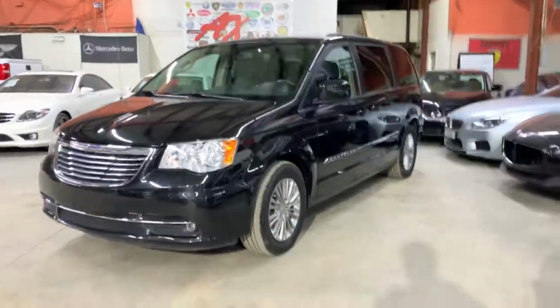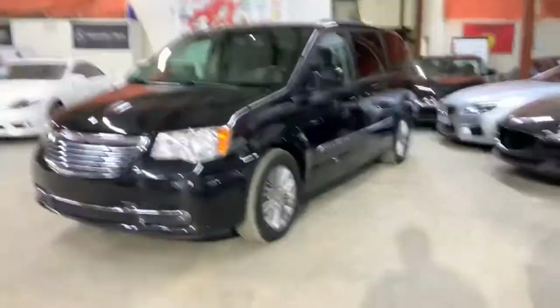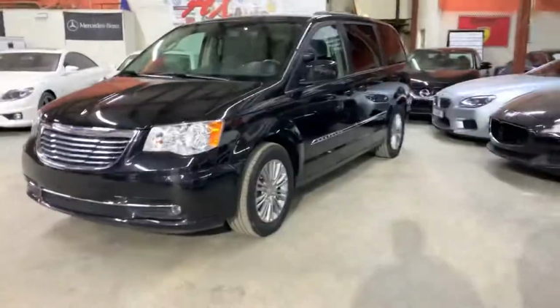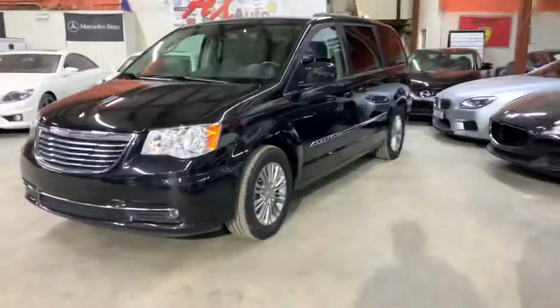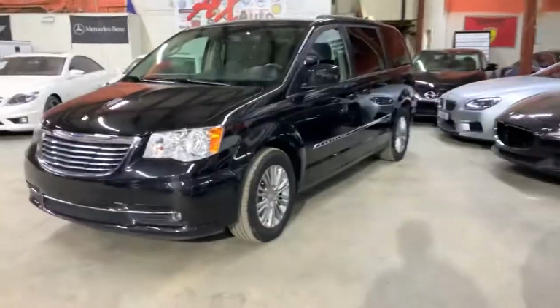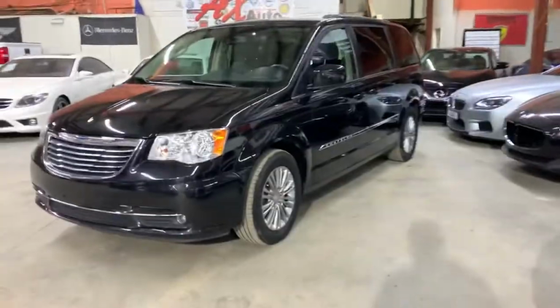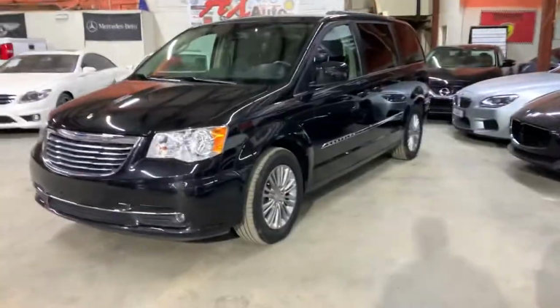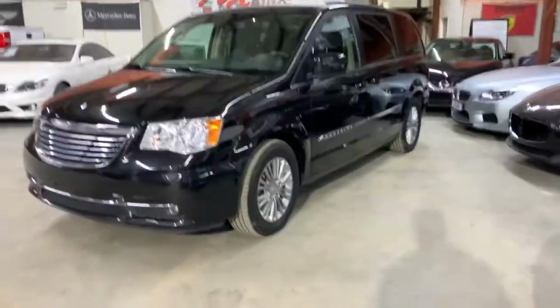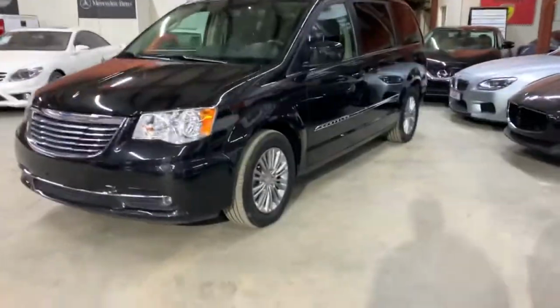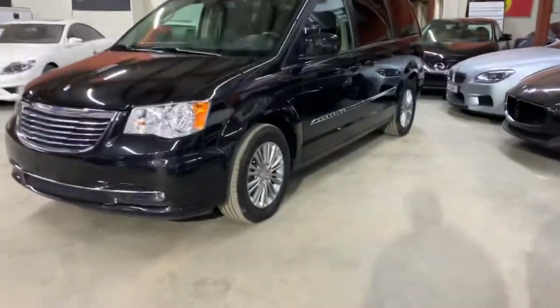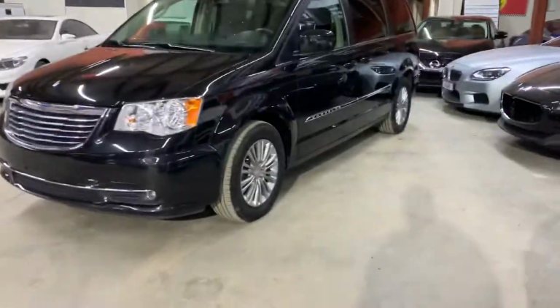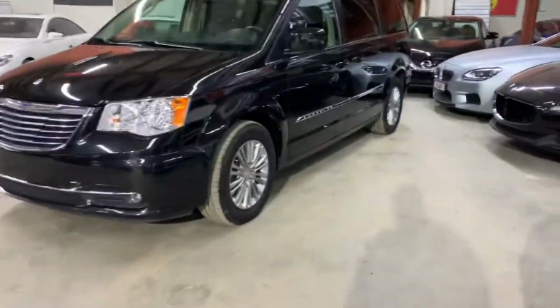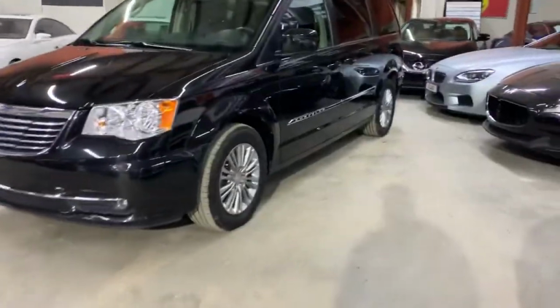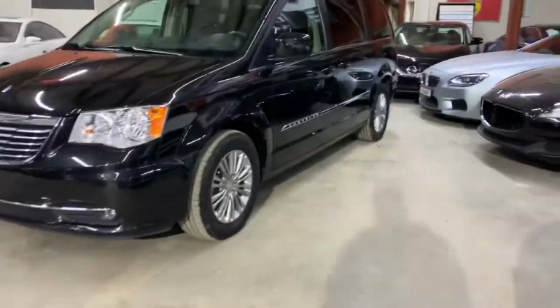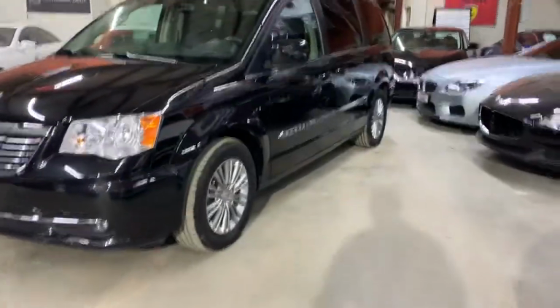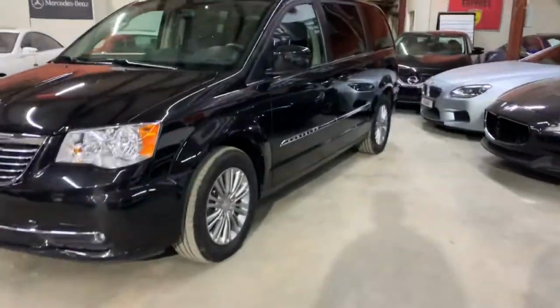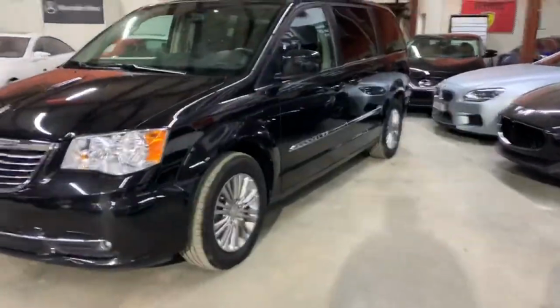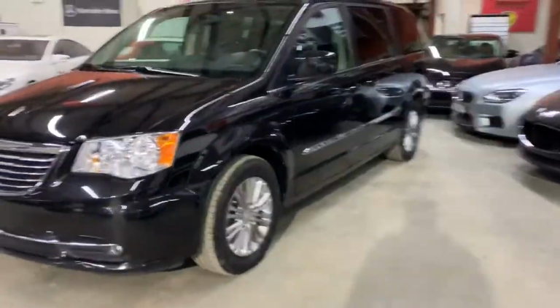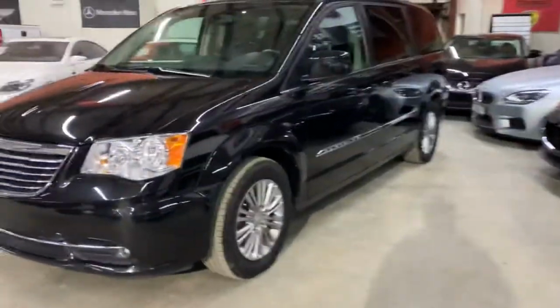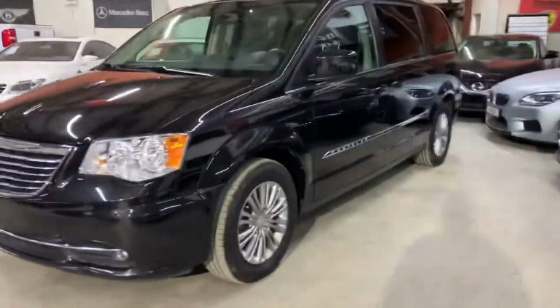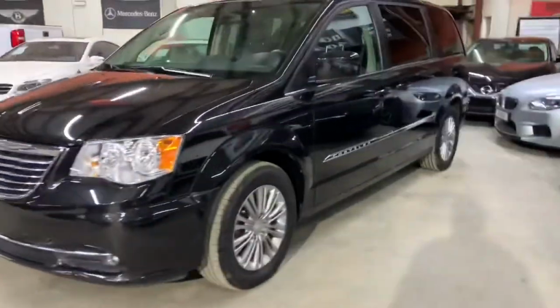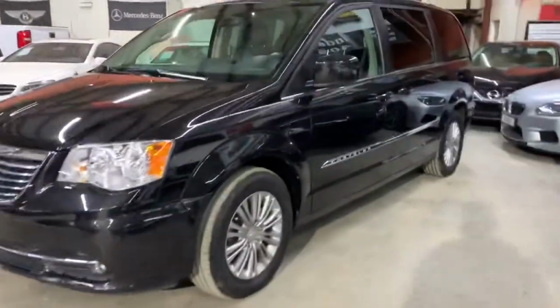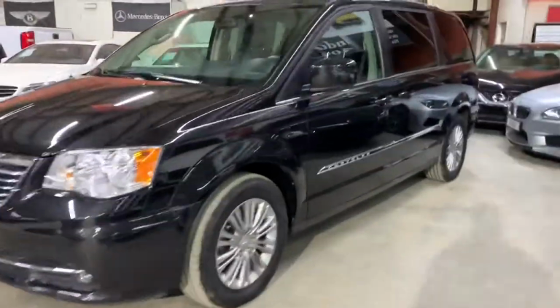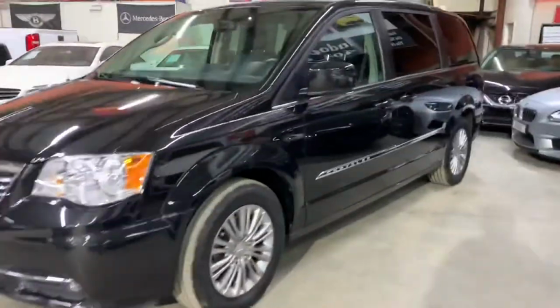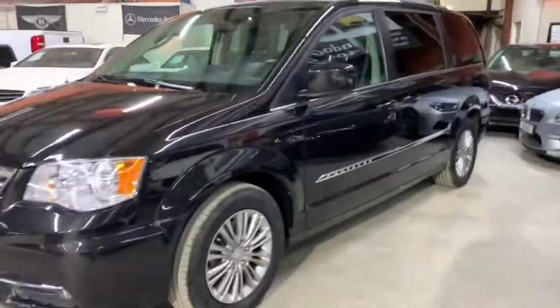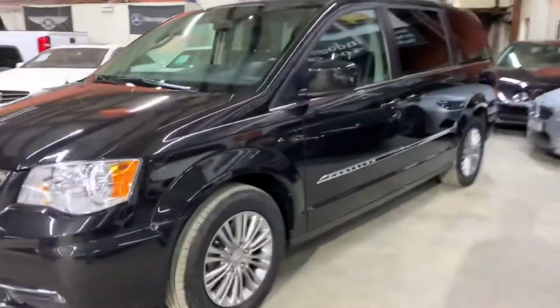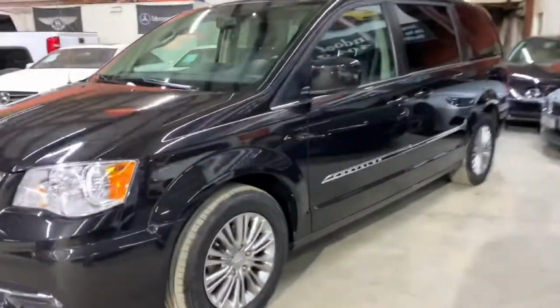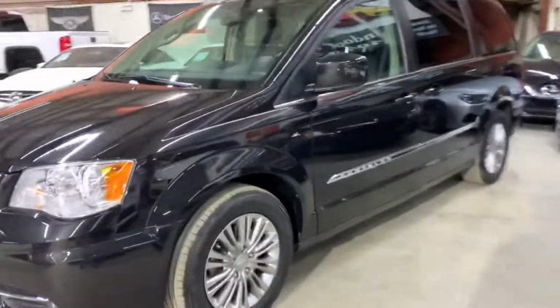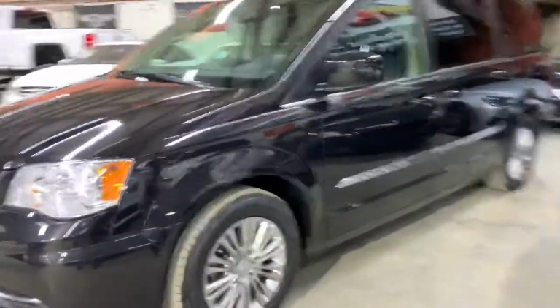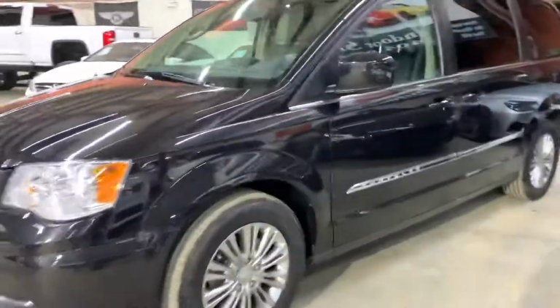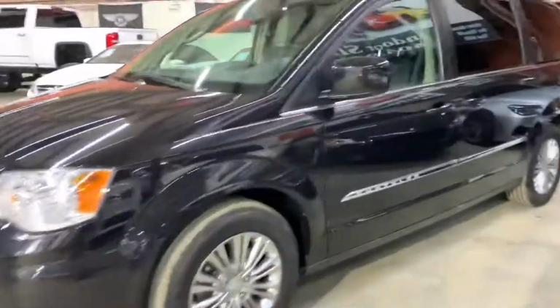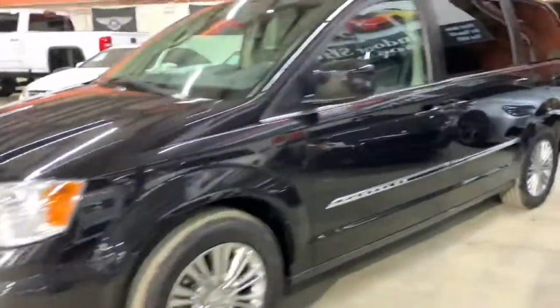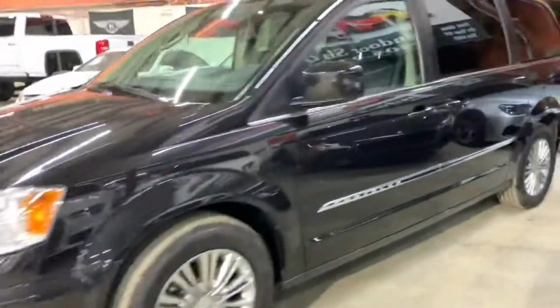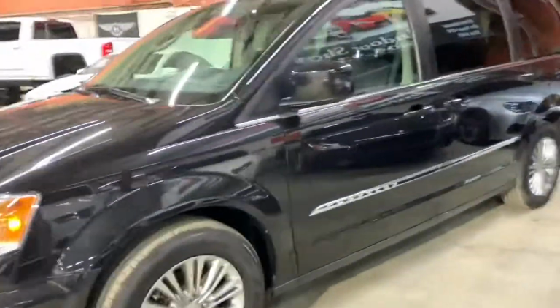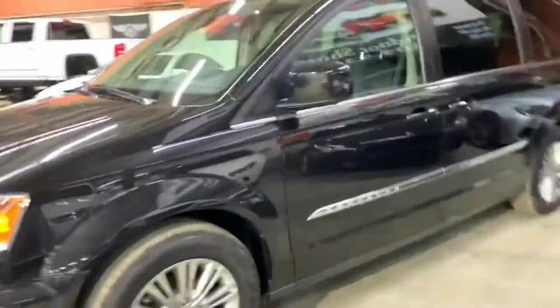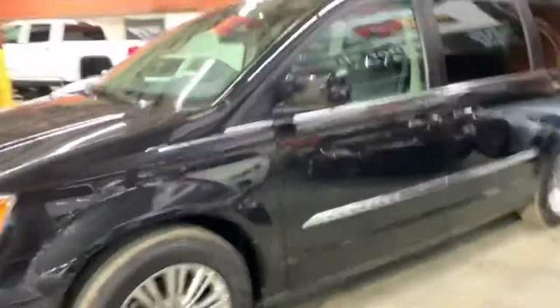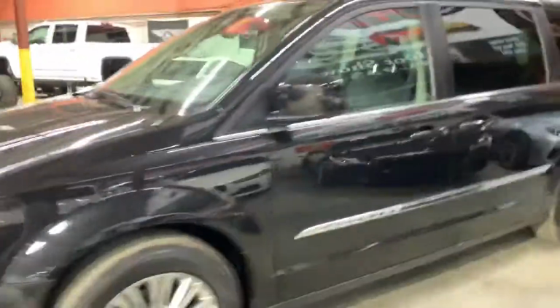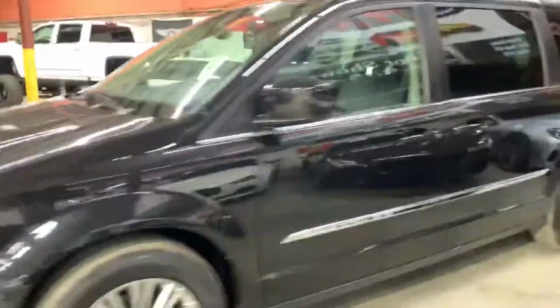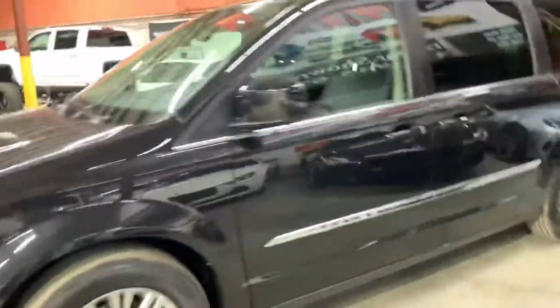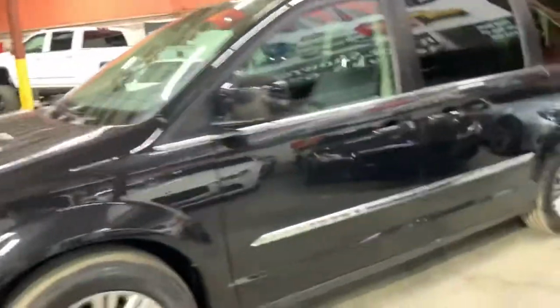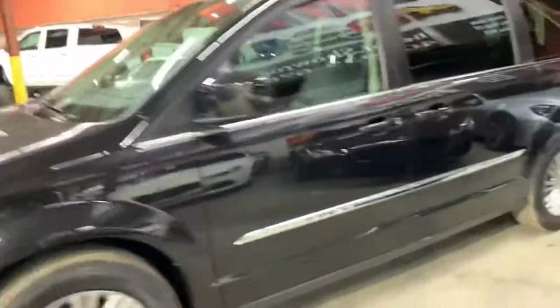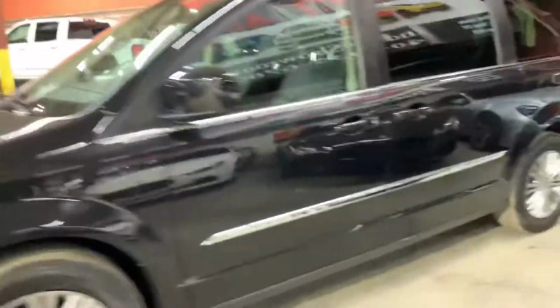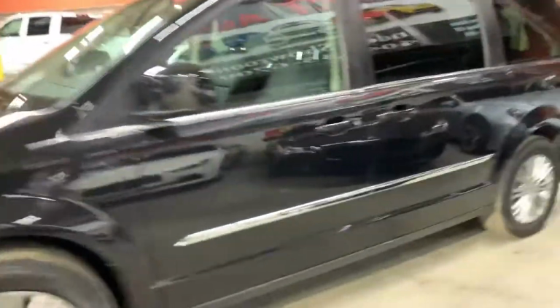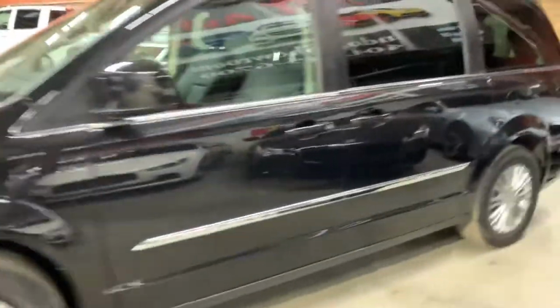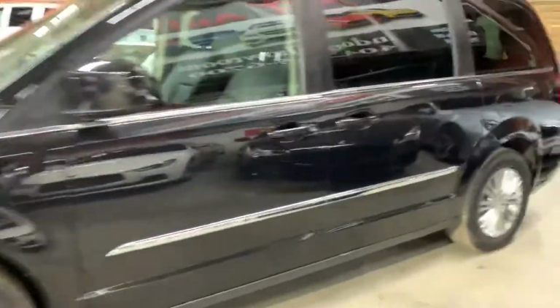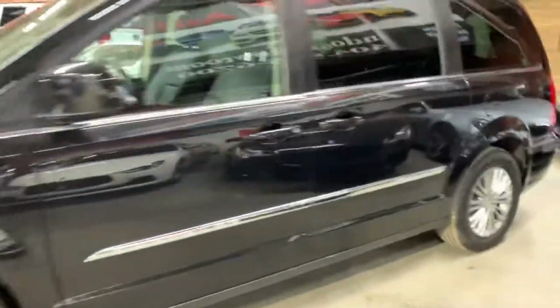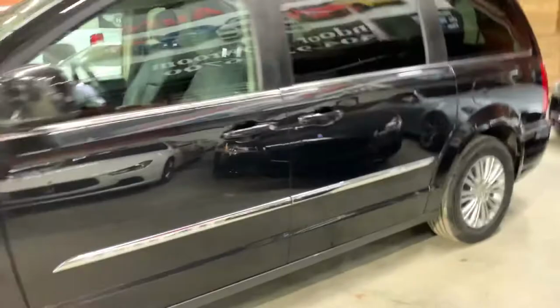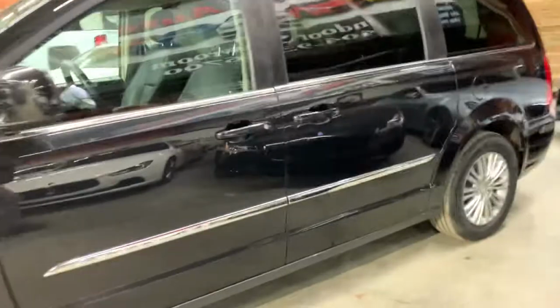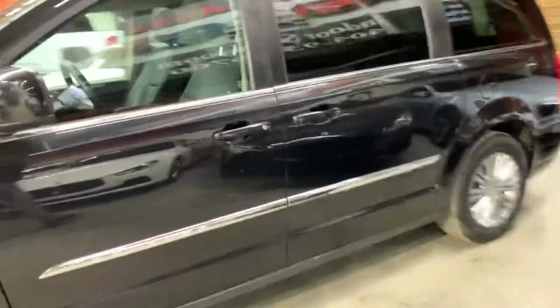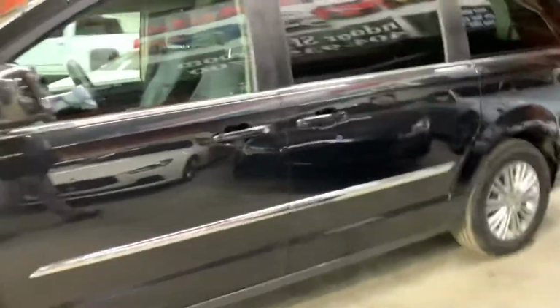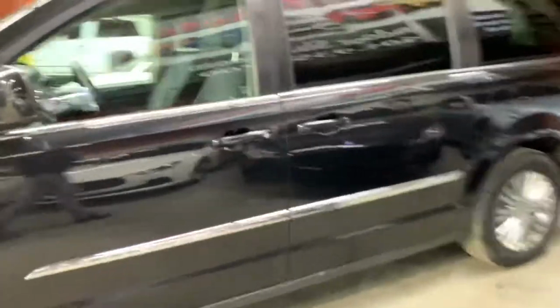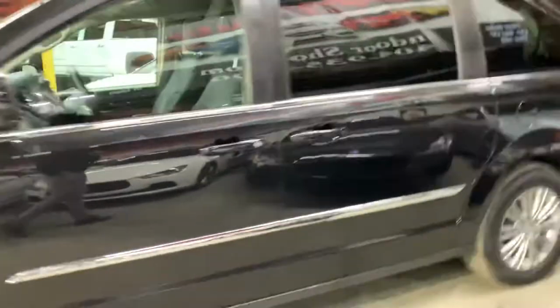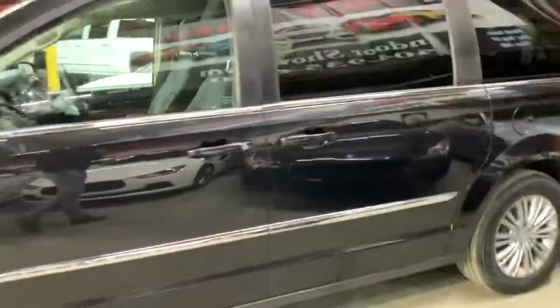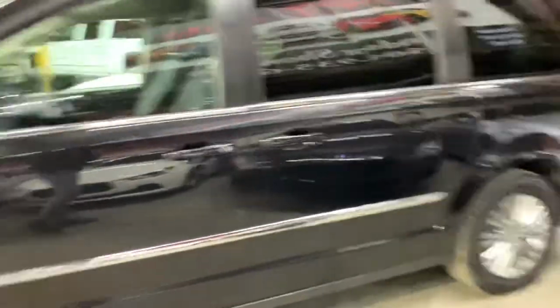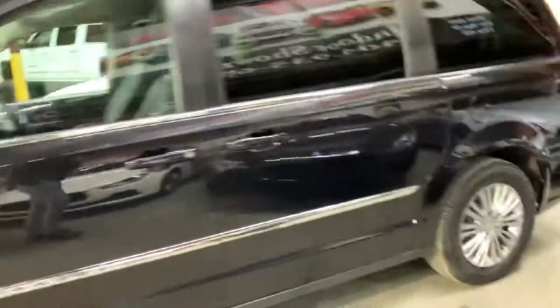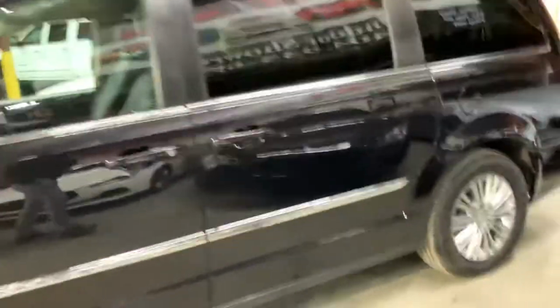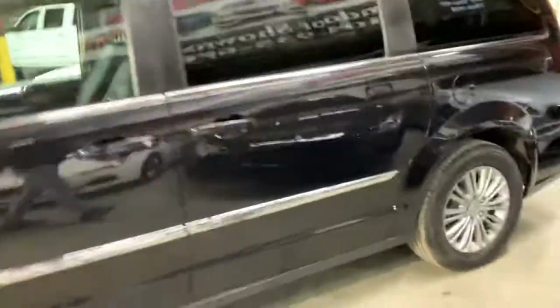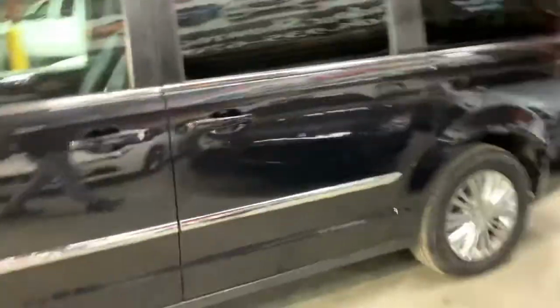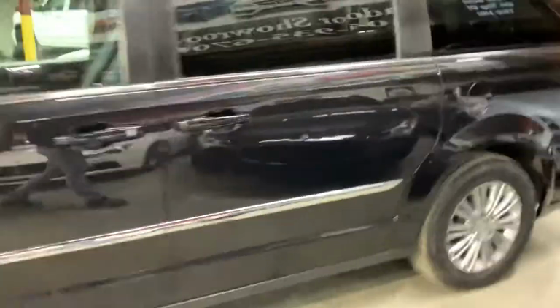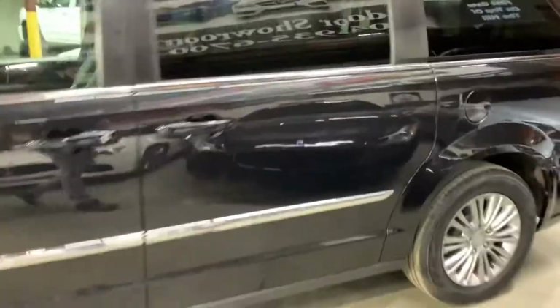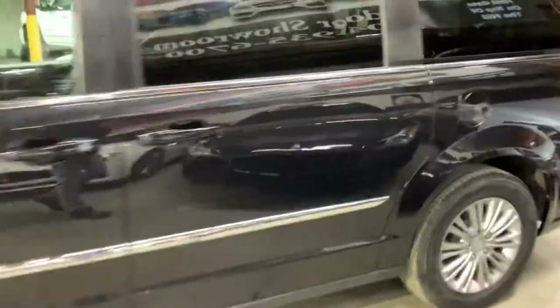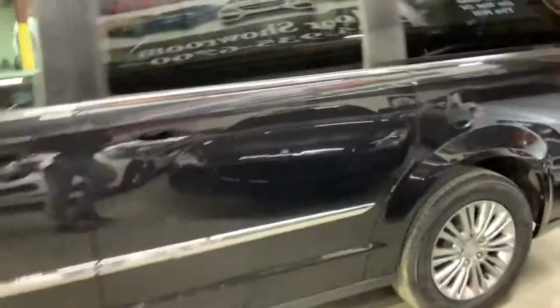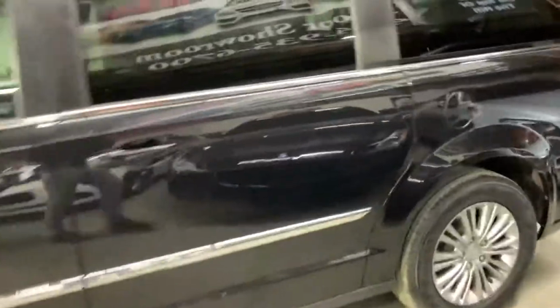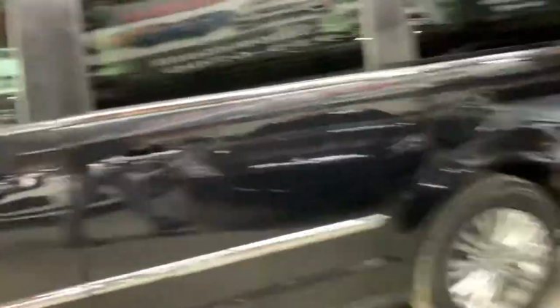Hey guys, this is Abraar with AX Auto Z of Atlanta, Georgia. Today I'm going to be showing you this beautiful 2016 Chrysler Town & Country.